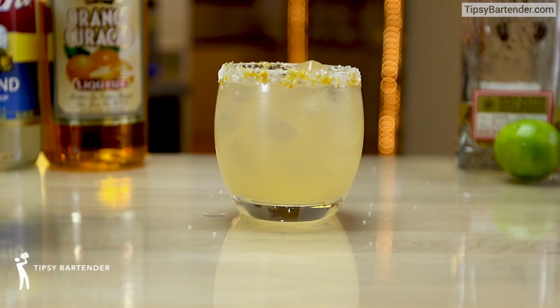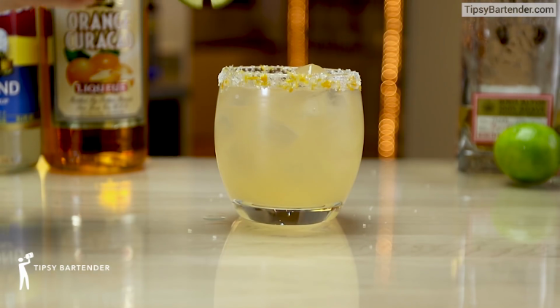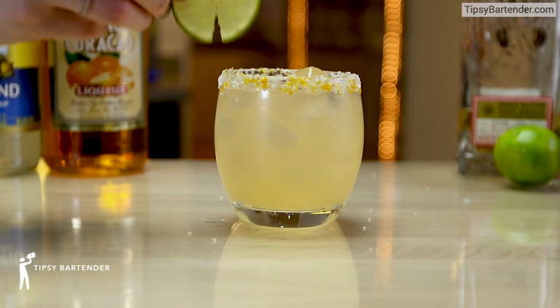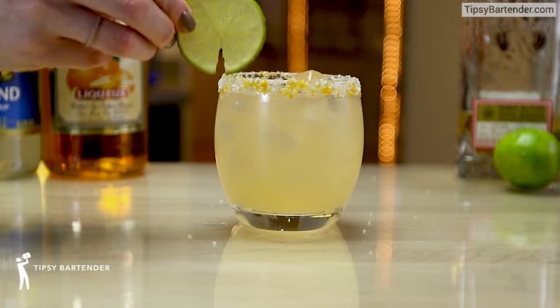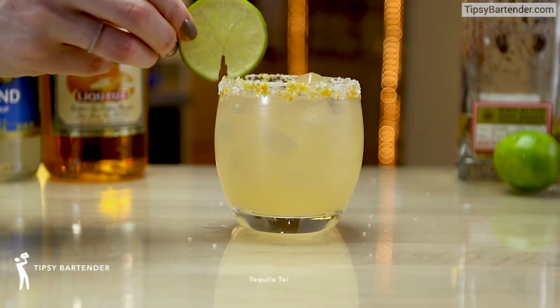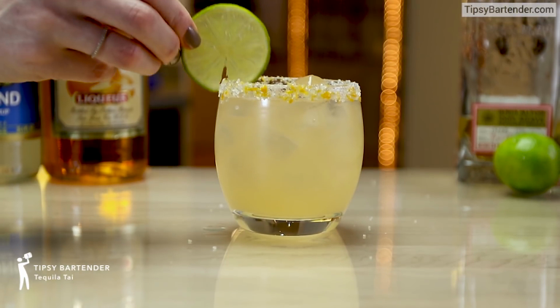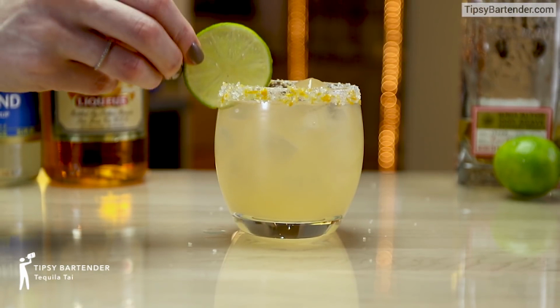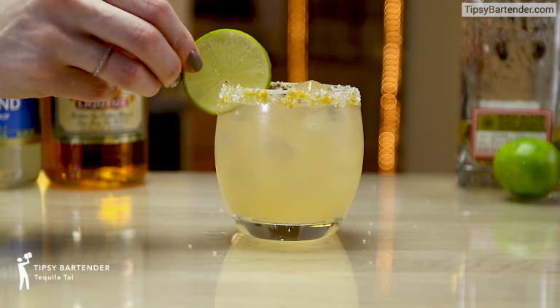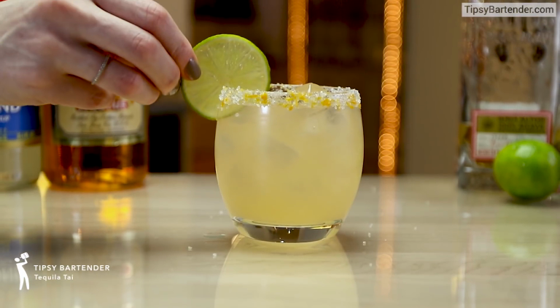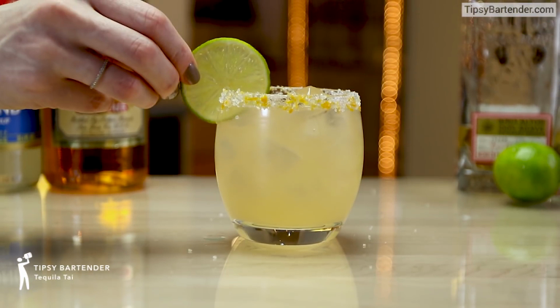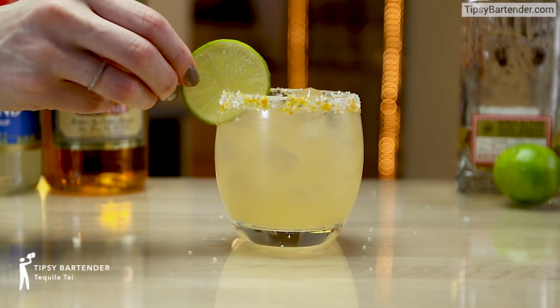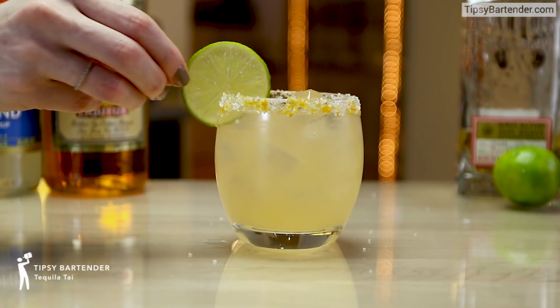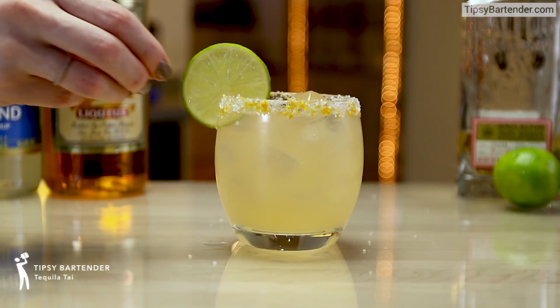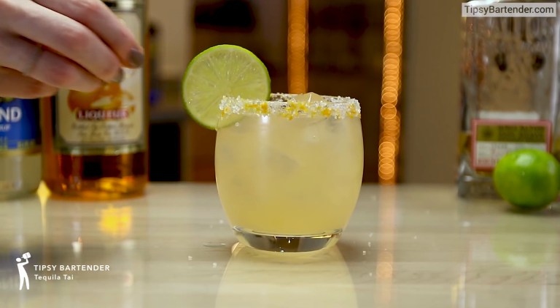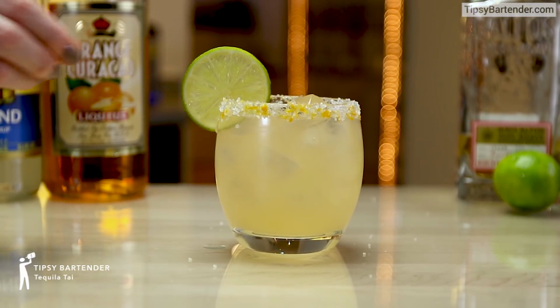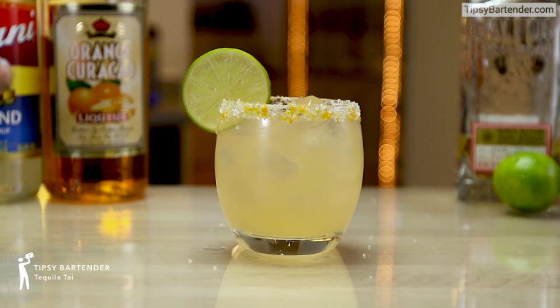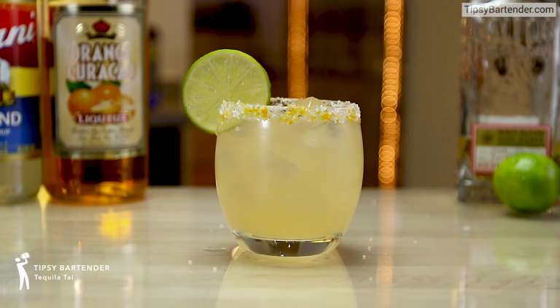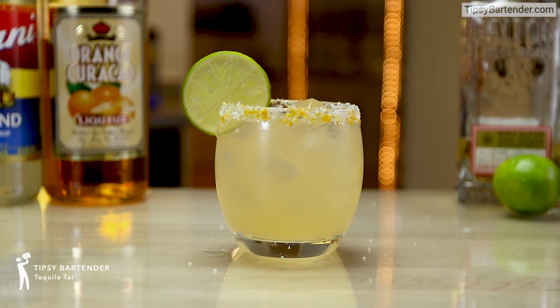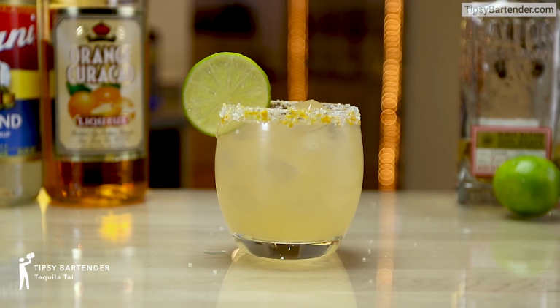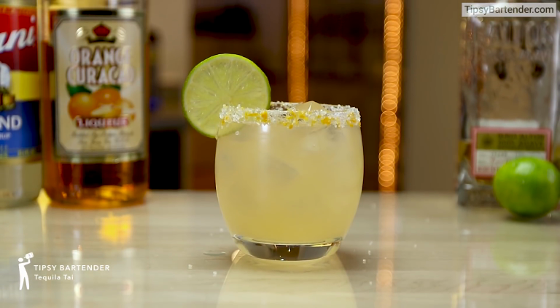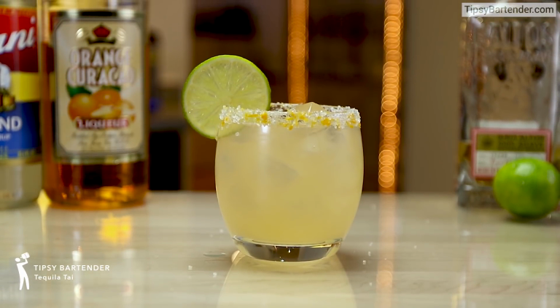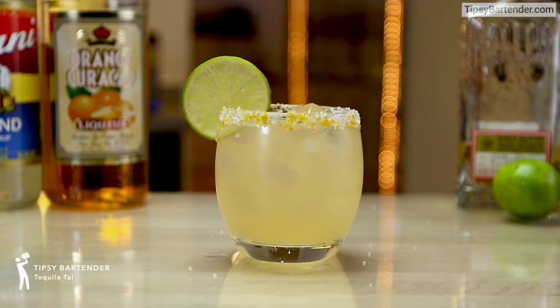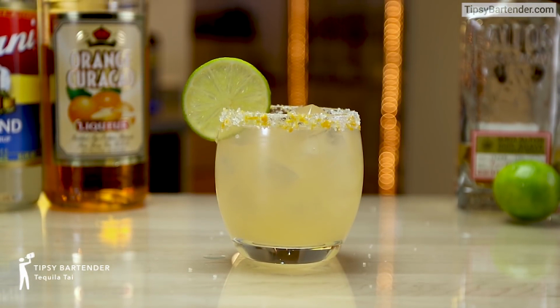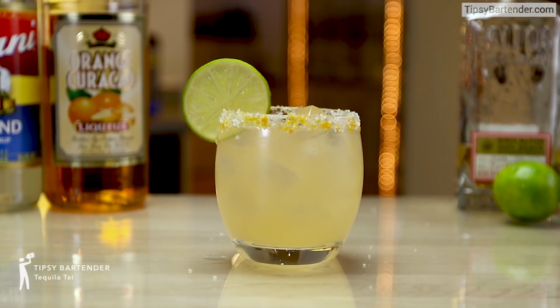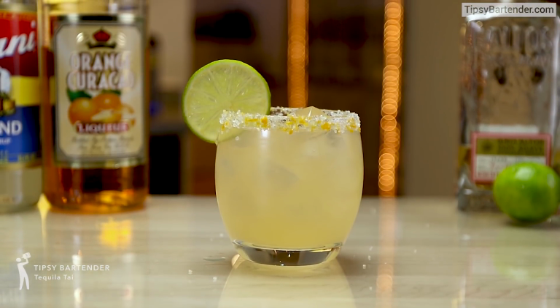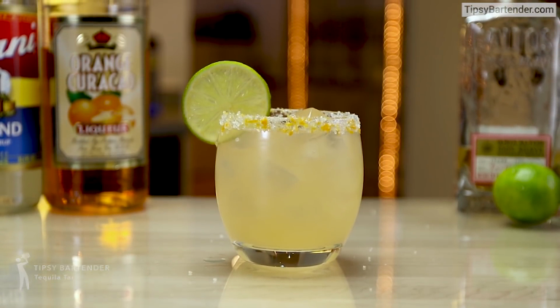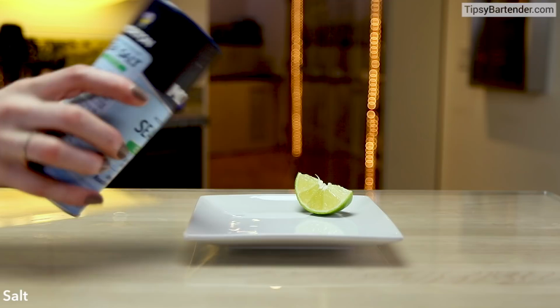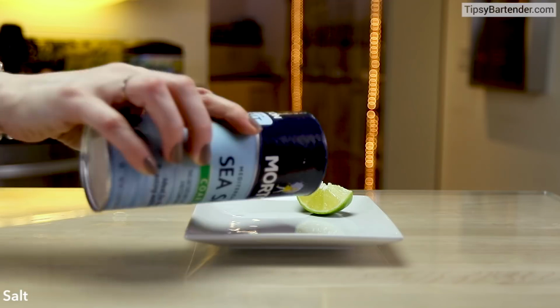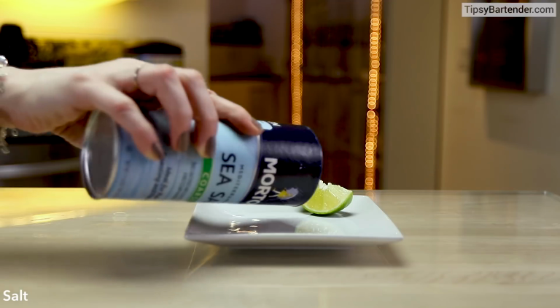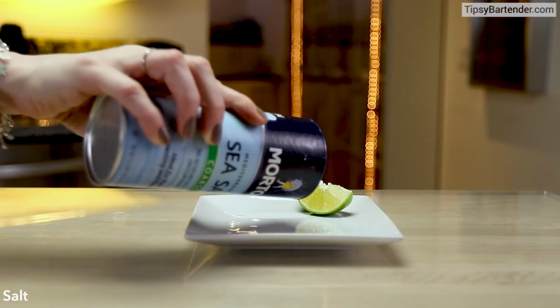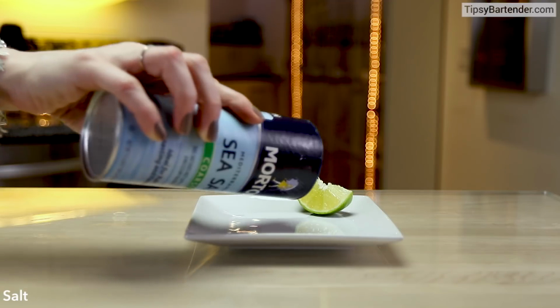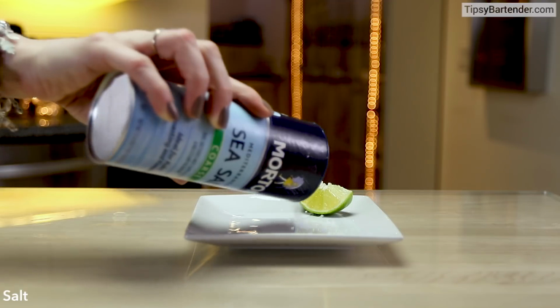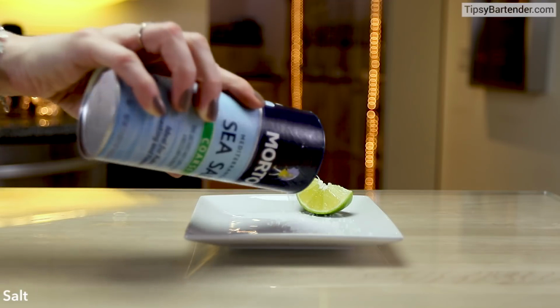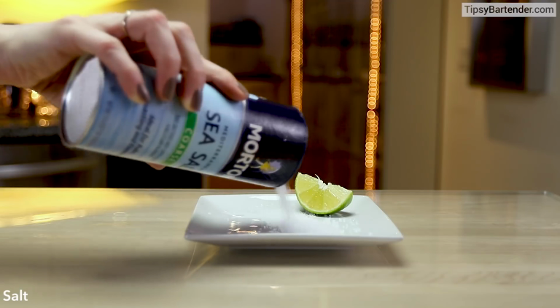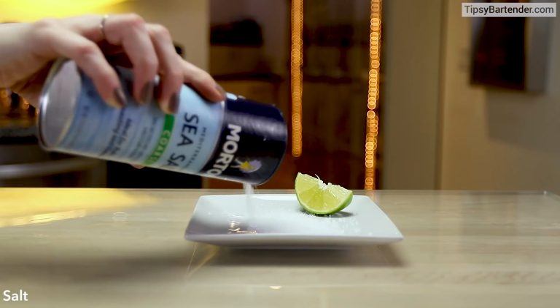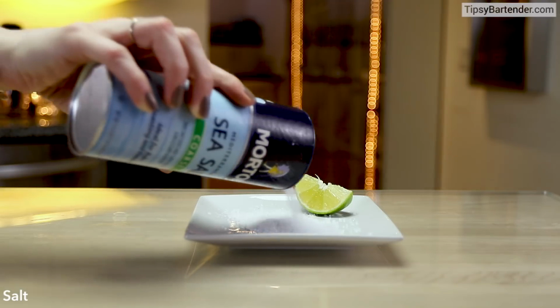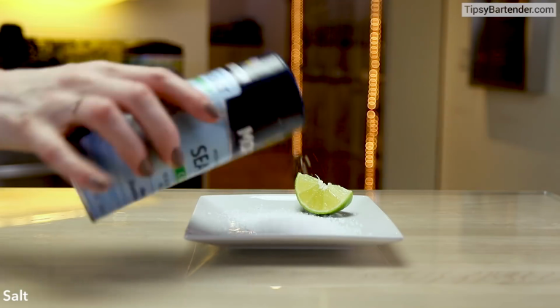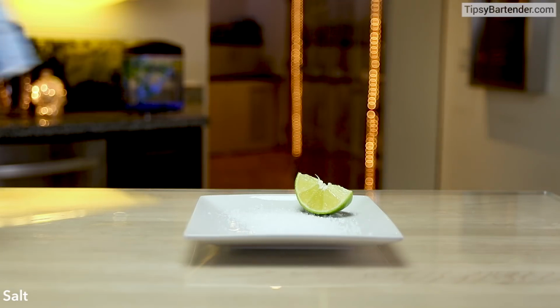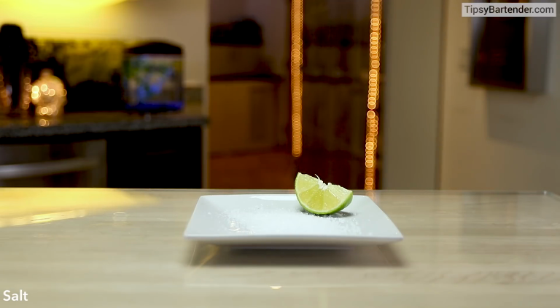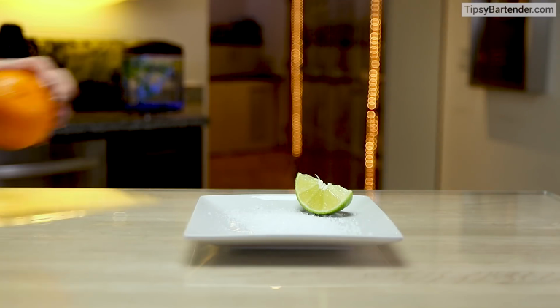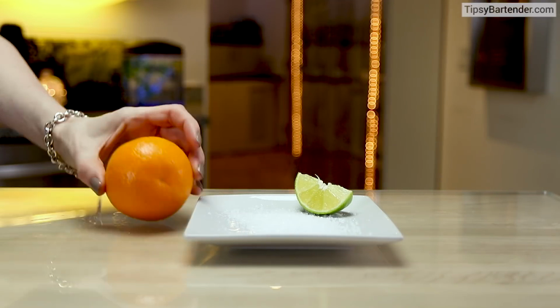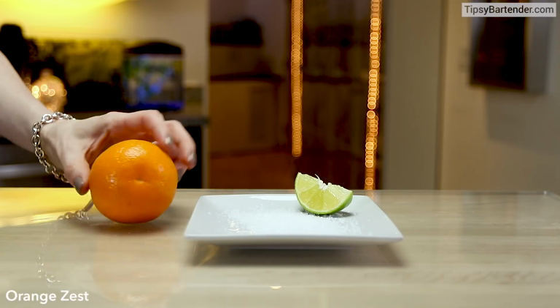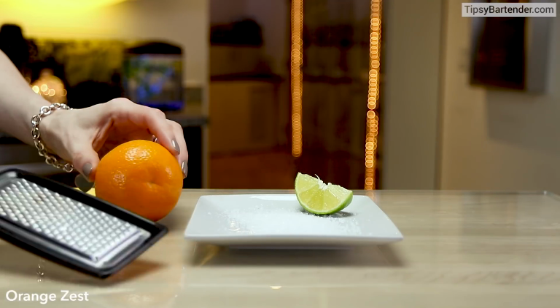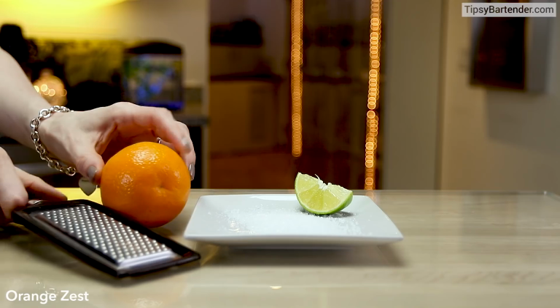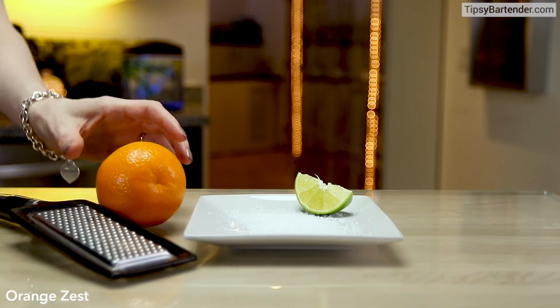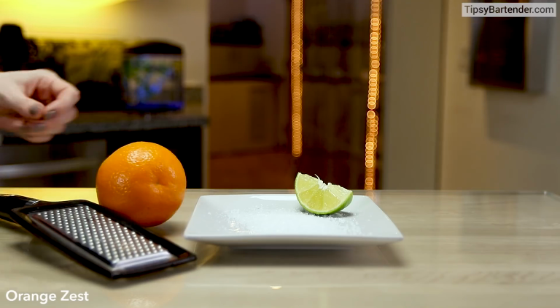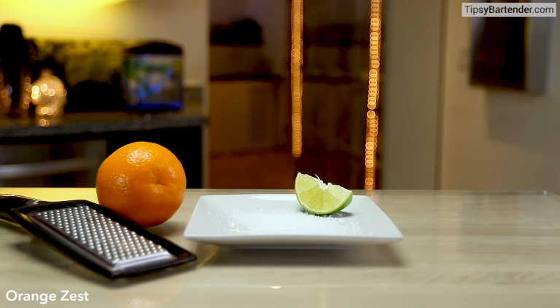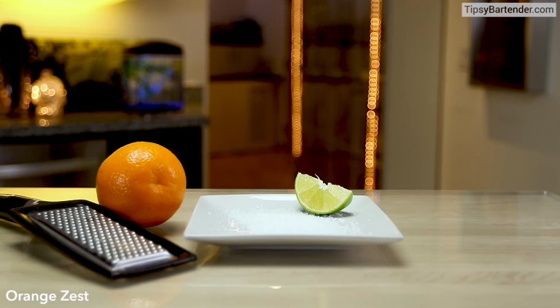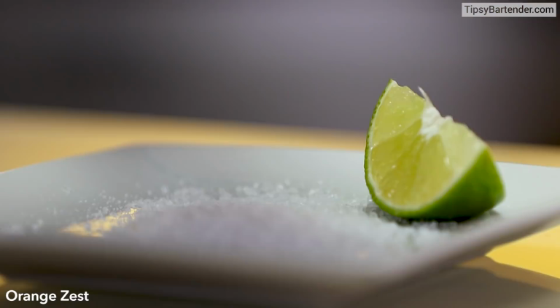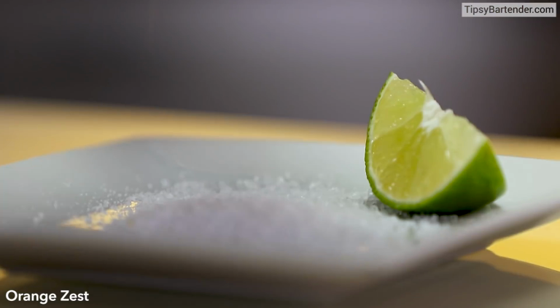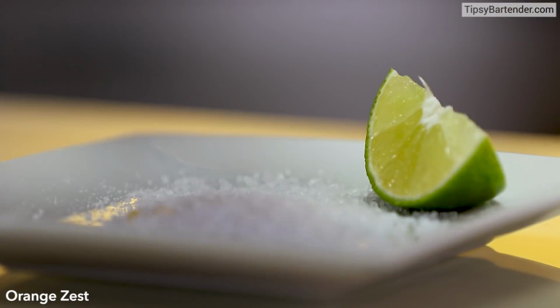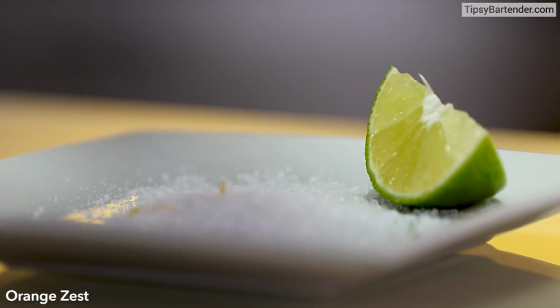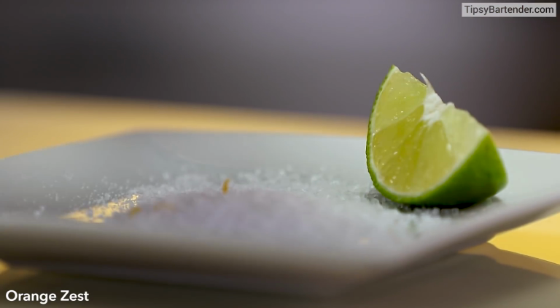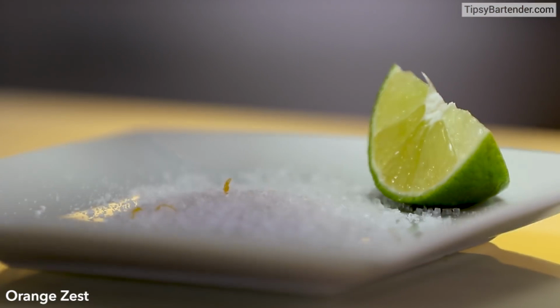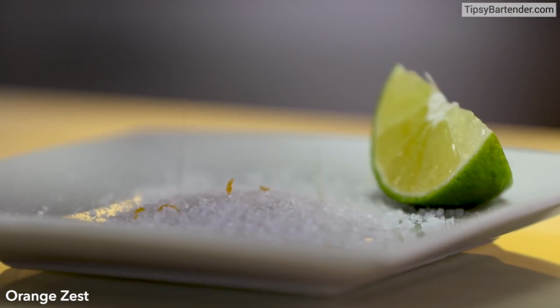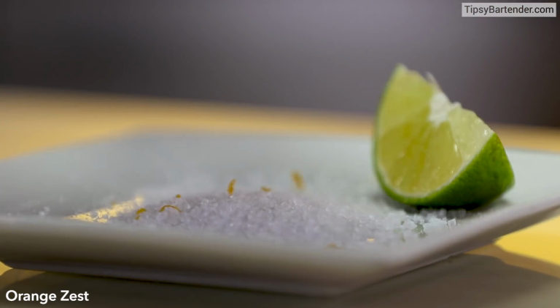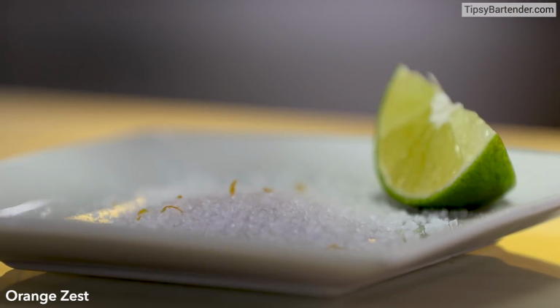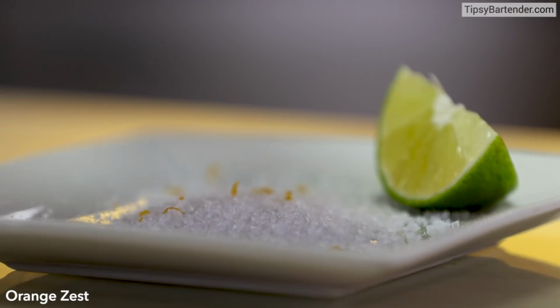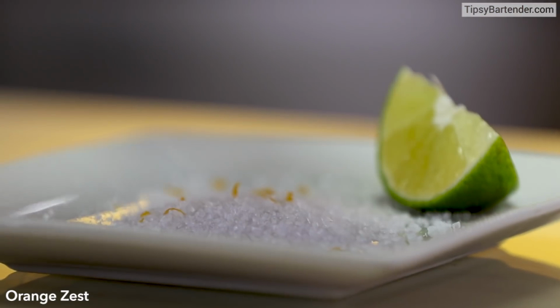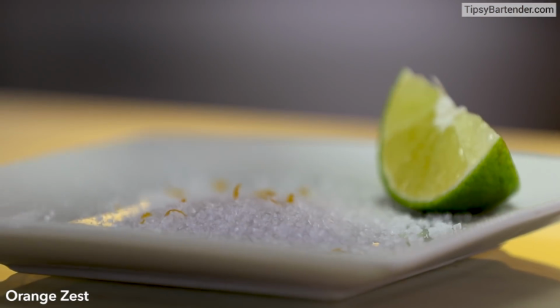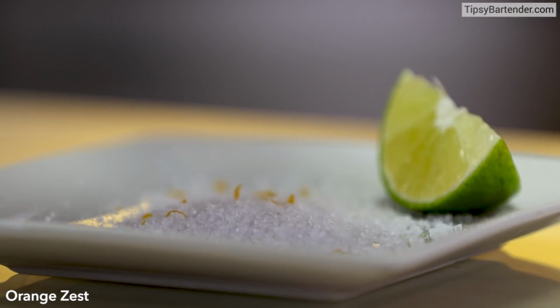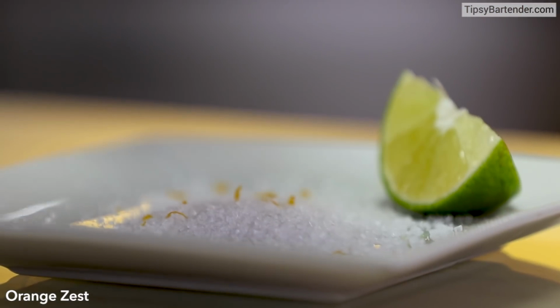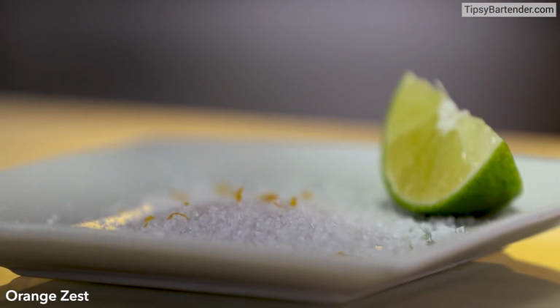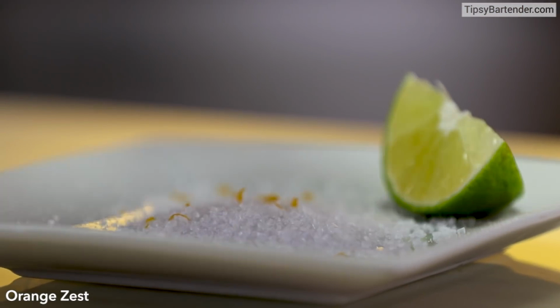Ladies and gentlemen, this is a fun drink called Tequila Thai. So what should we do here? Get some salt on our plate, and then hit it with some orange zest.